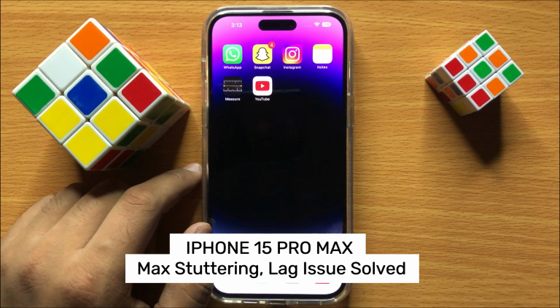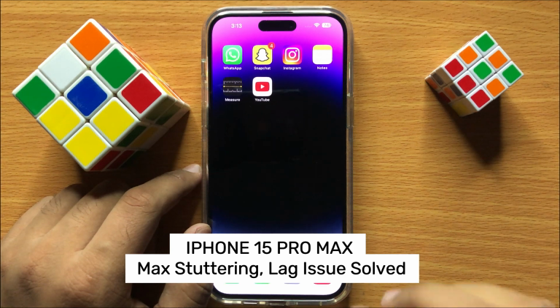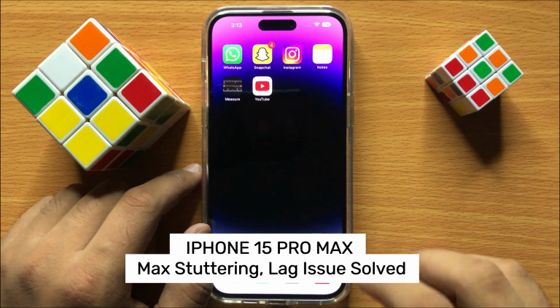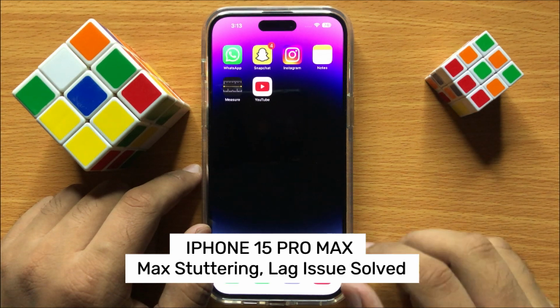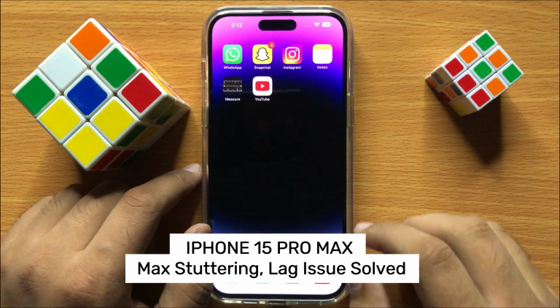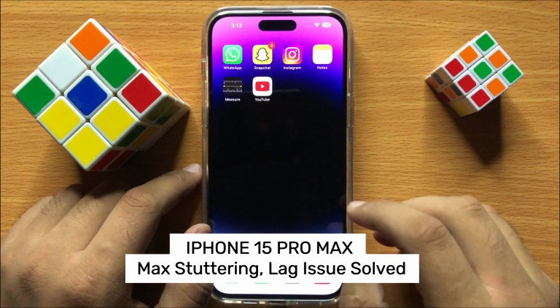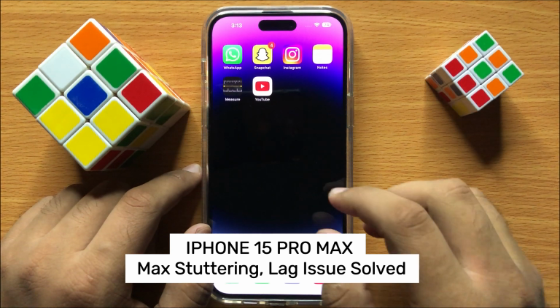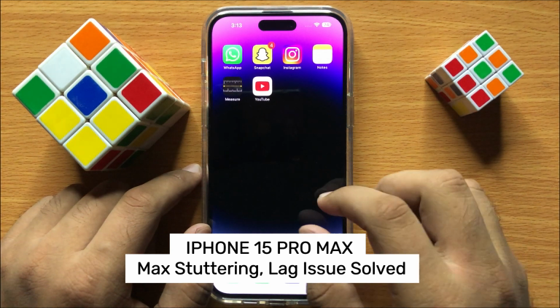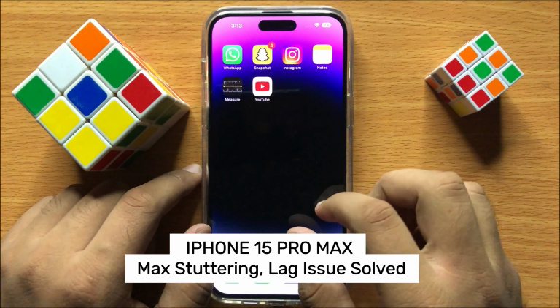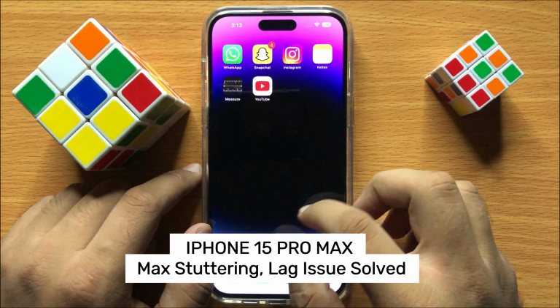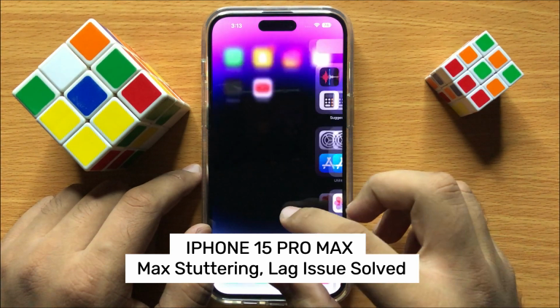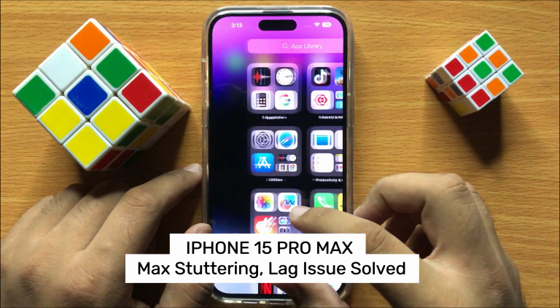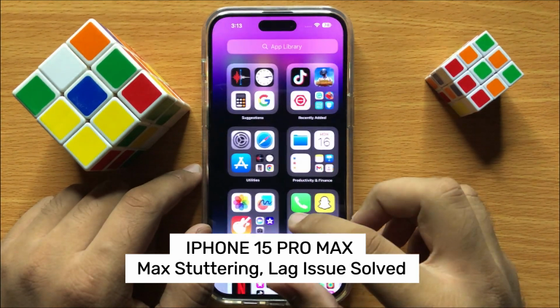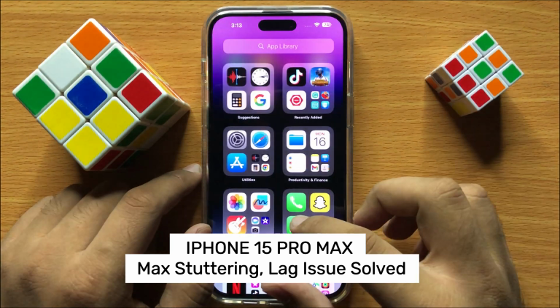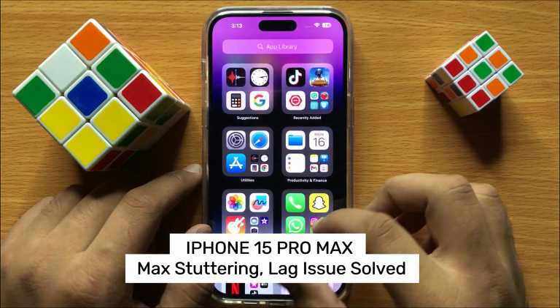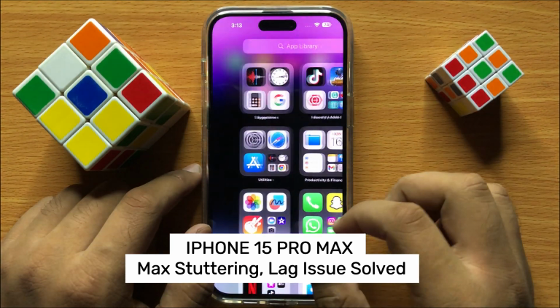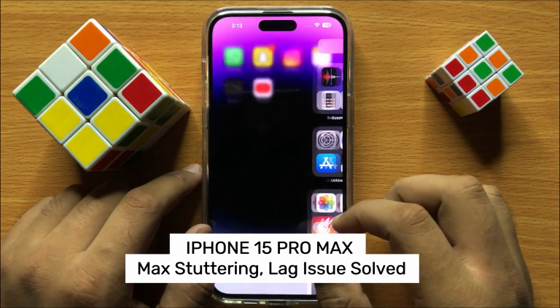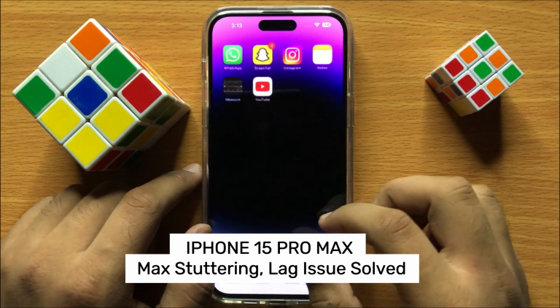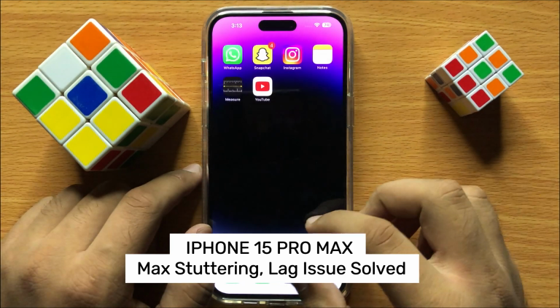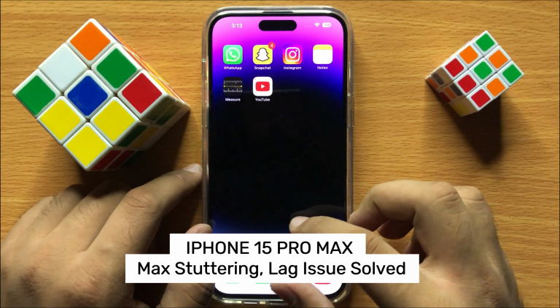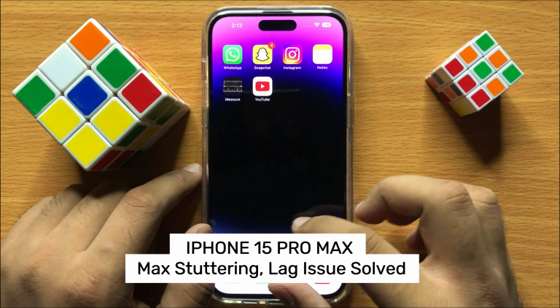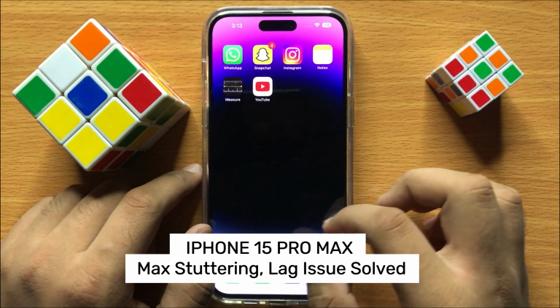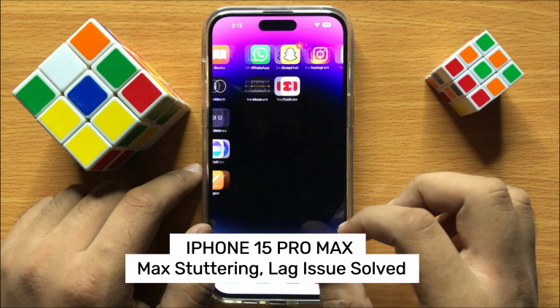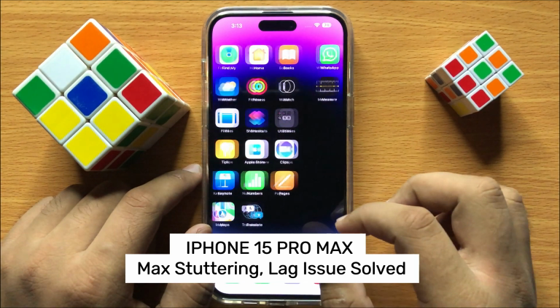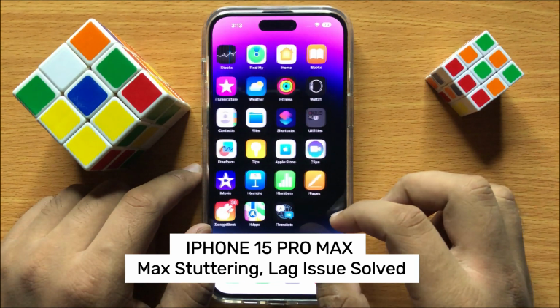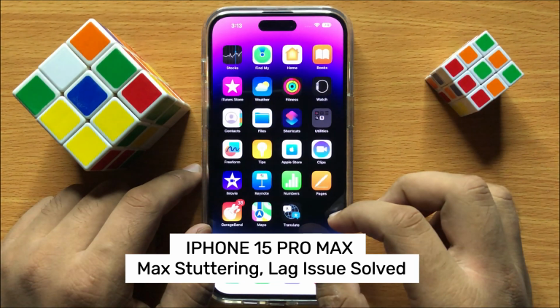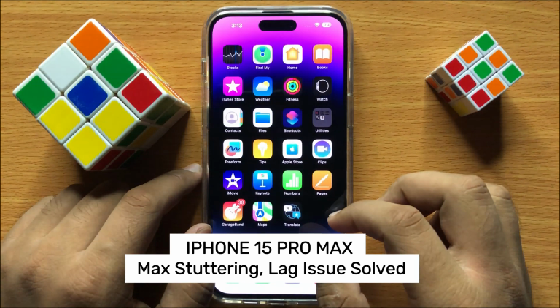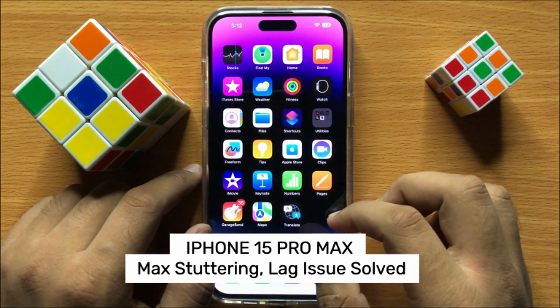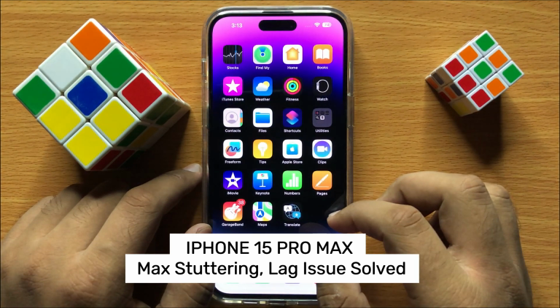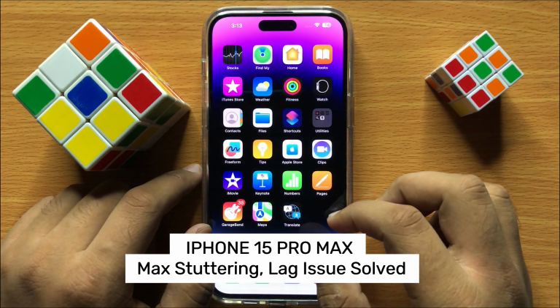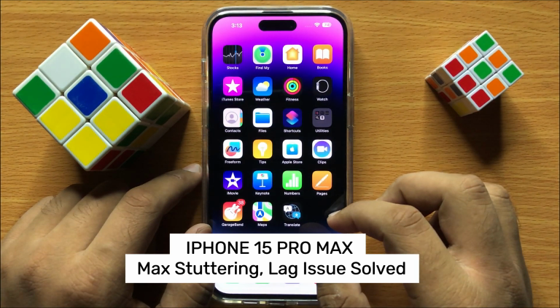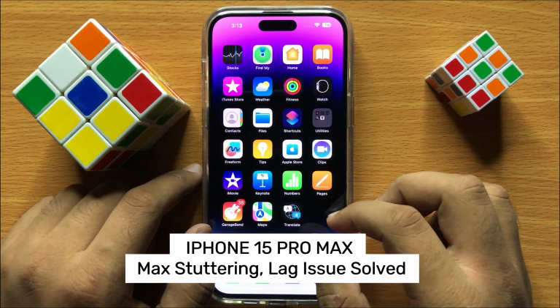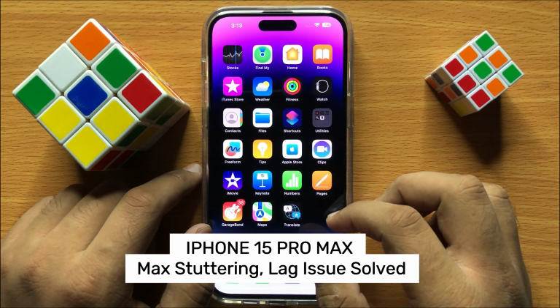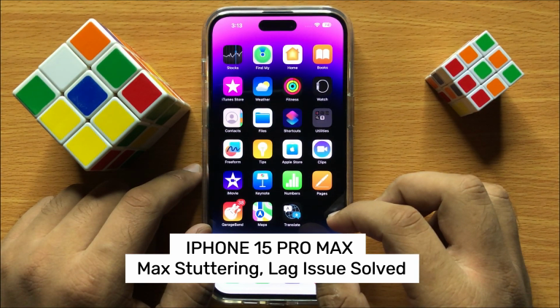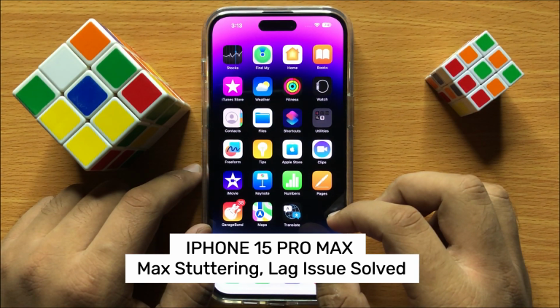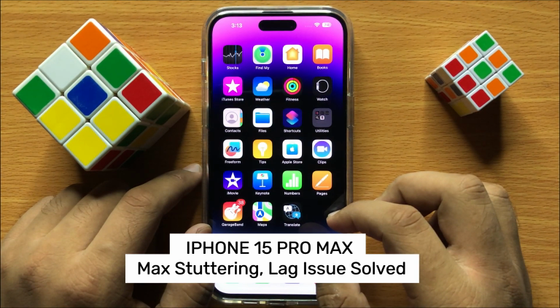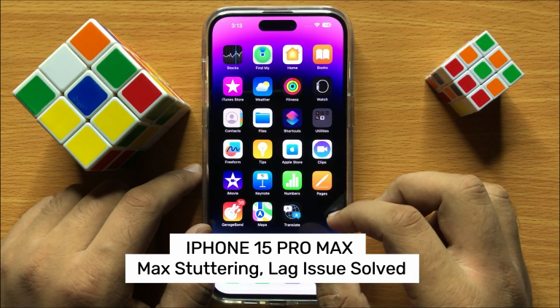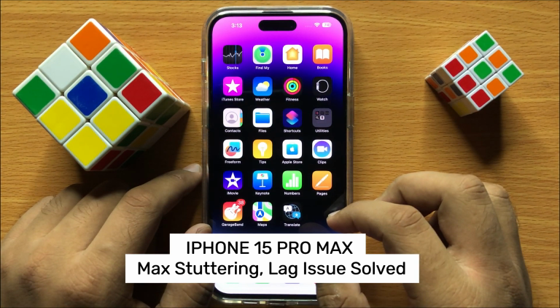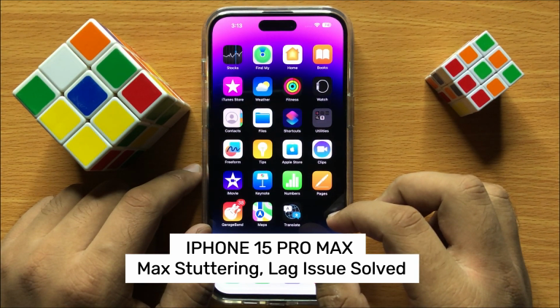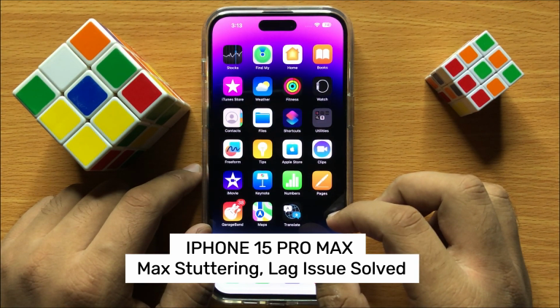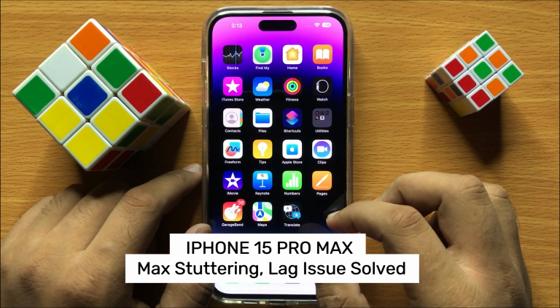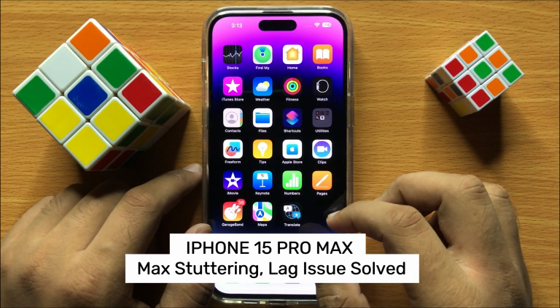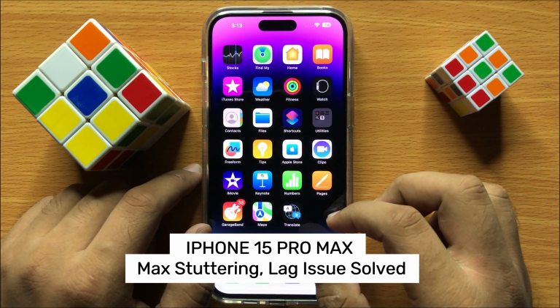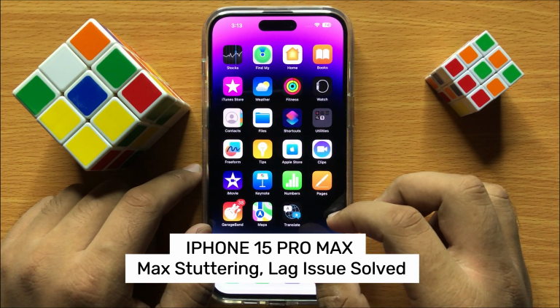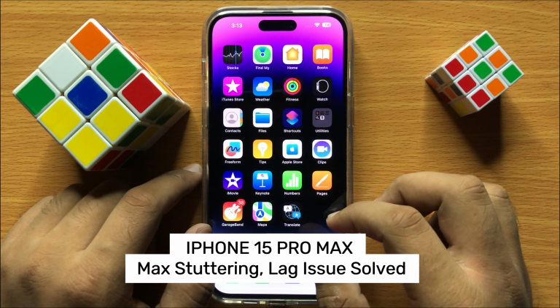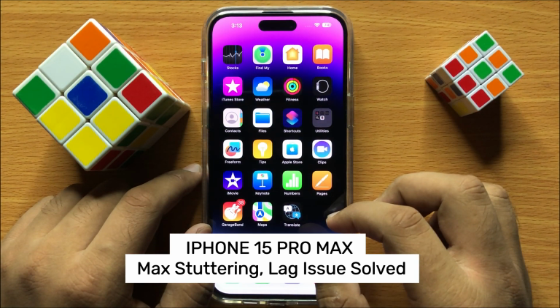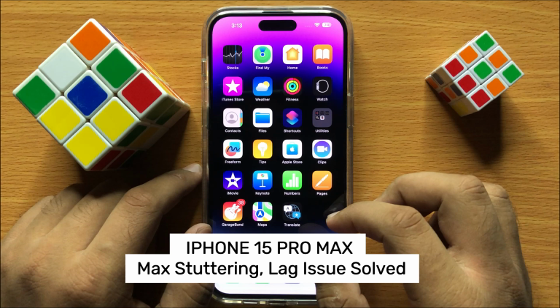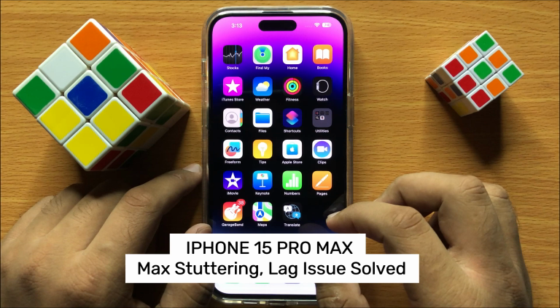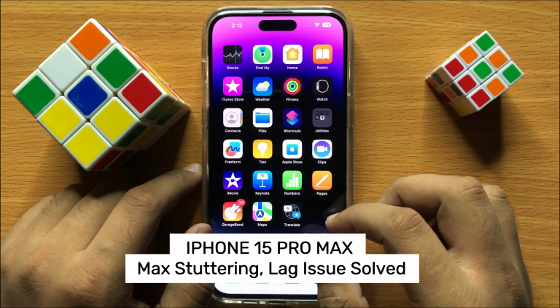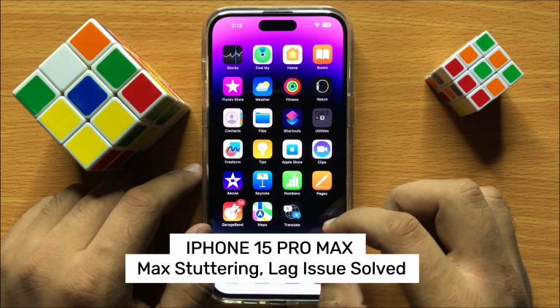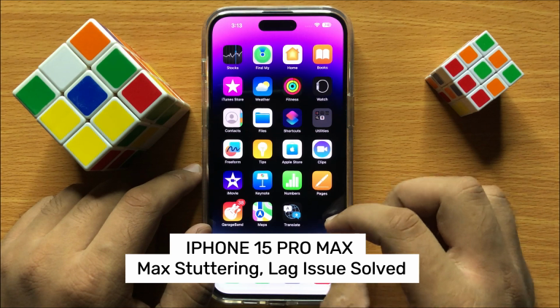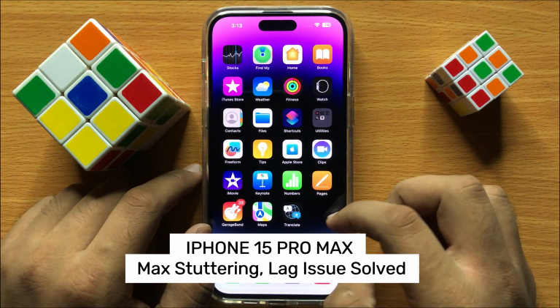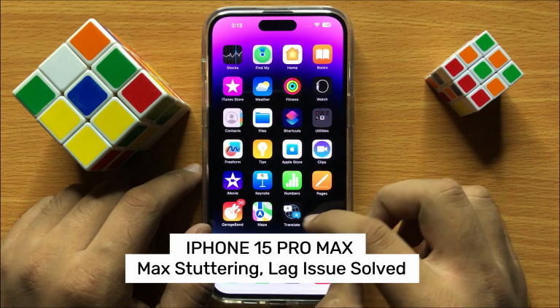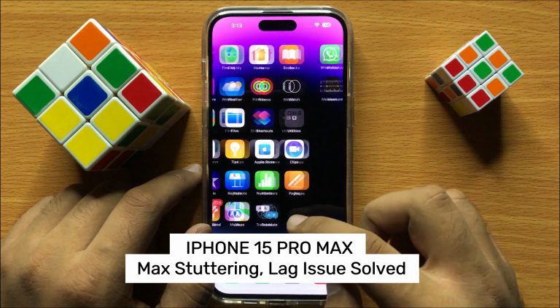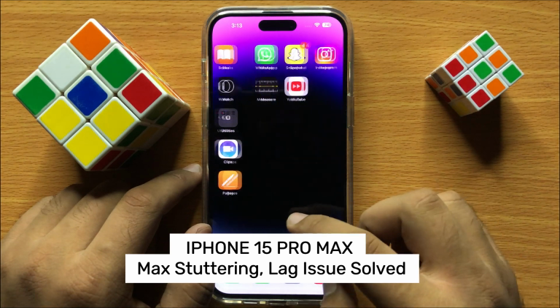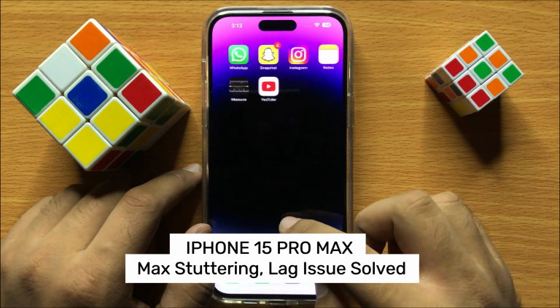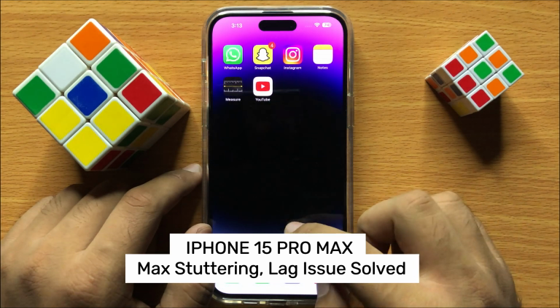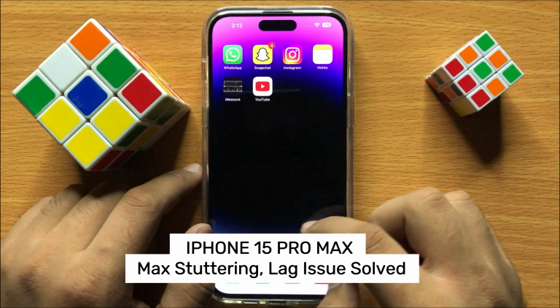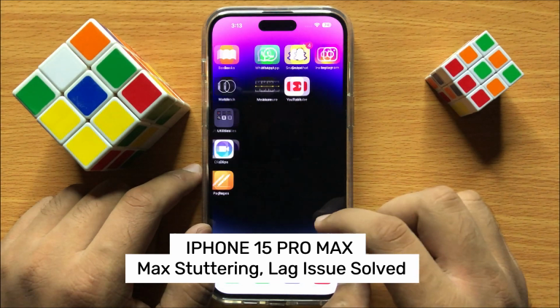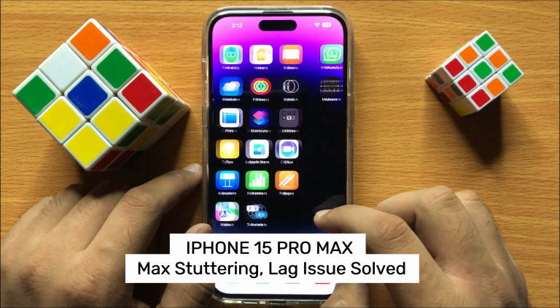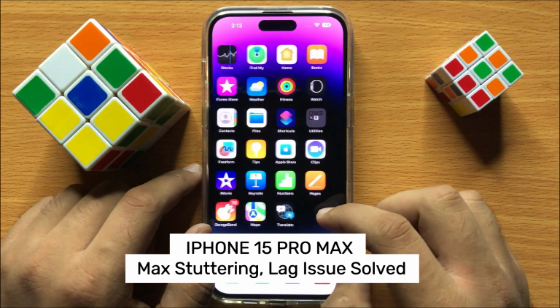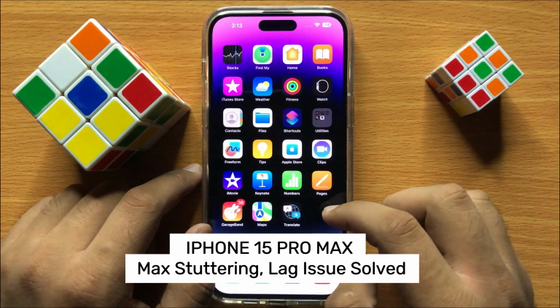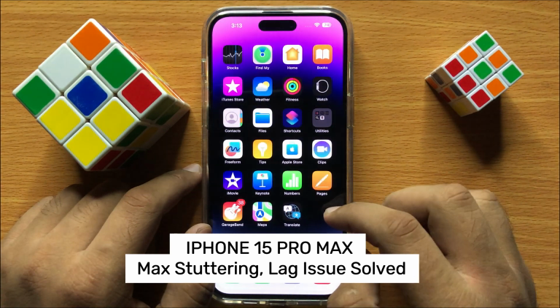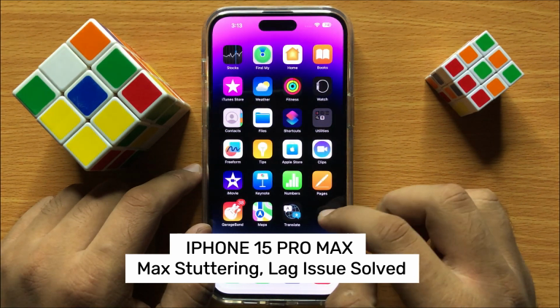Hello everyone. In this video I will show you how to fix stuttering or lagging issue in iPhone 15 Pro Max.